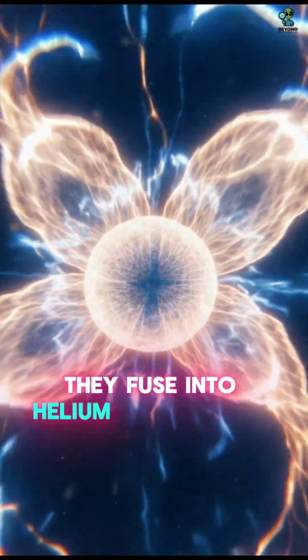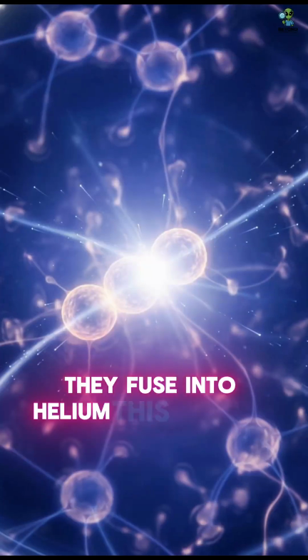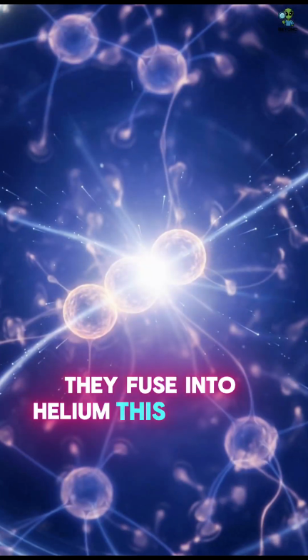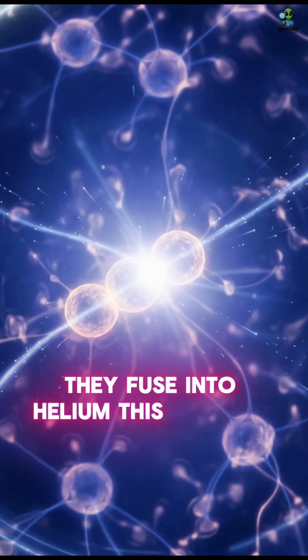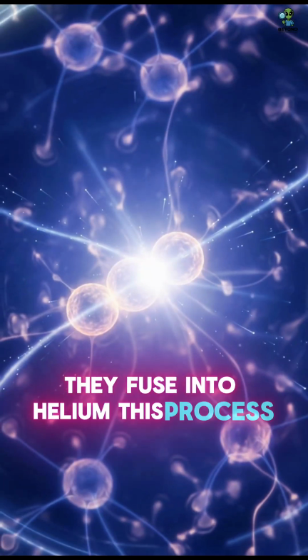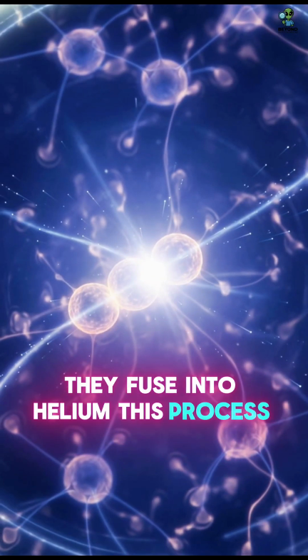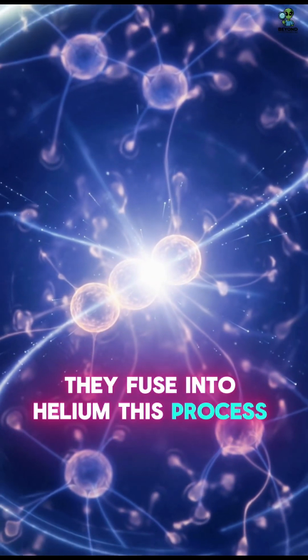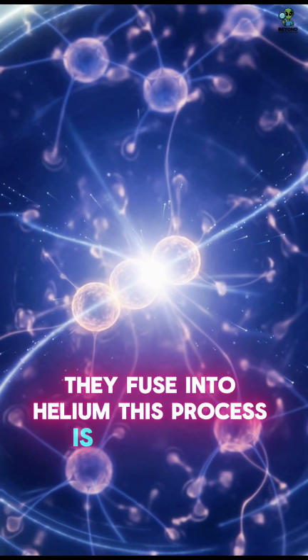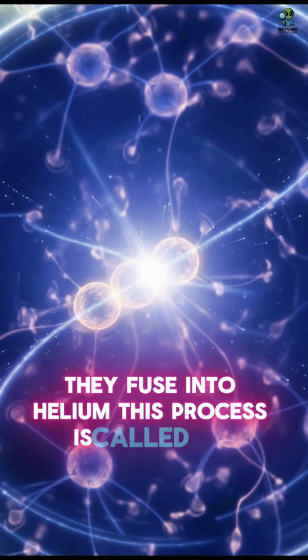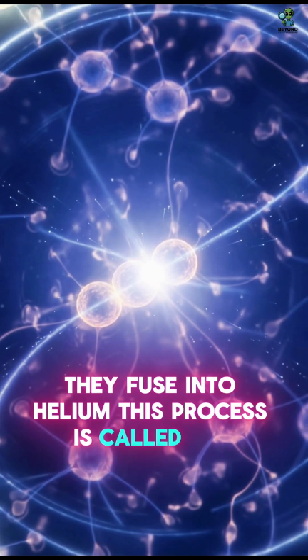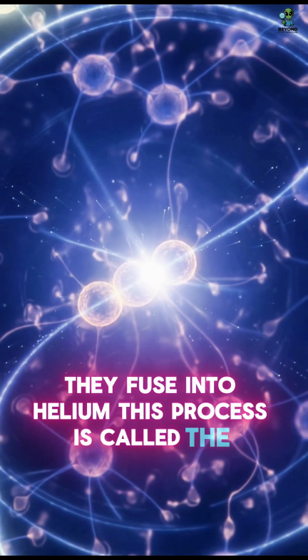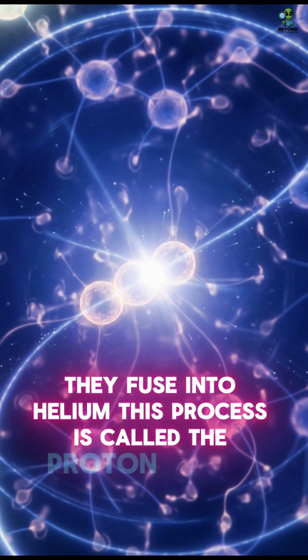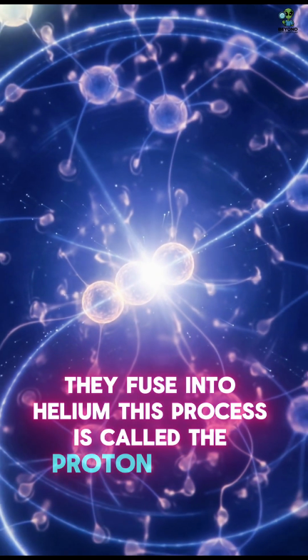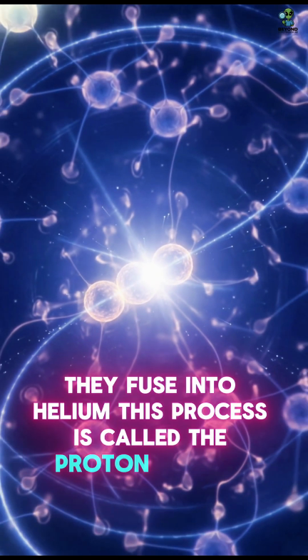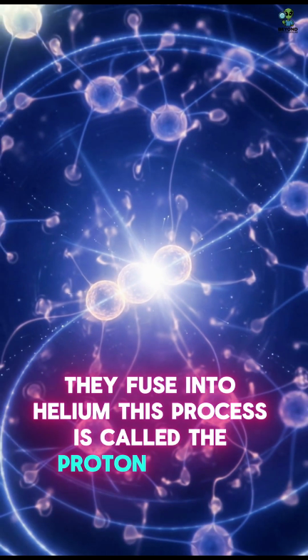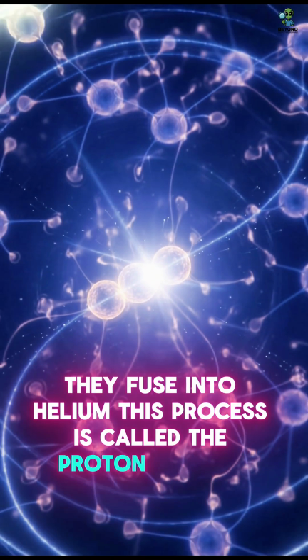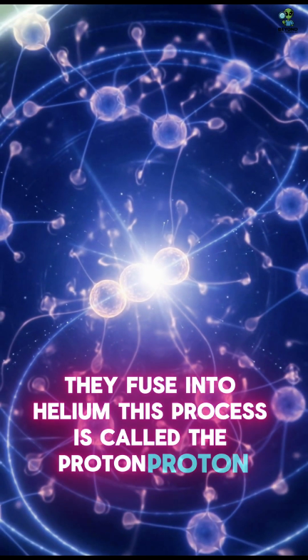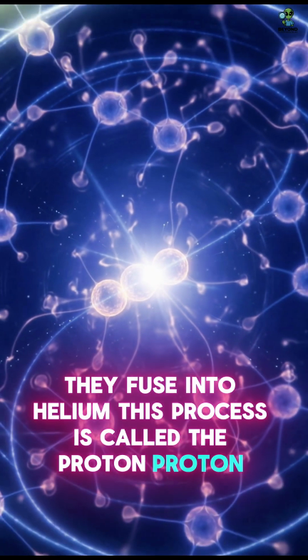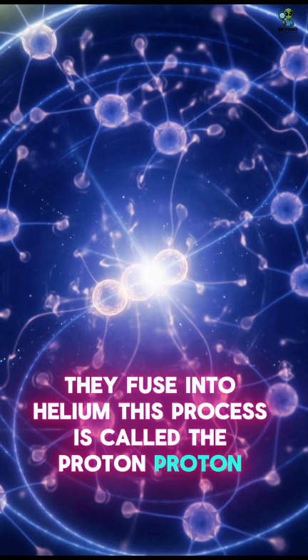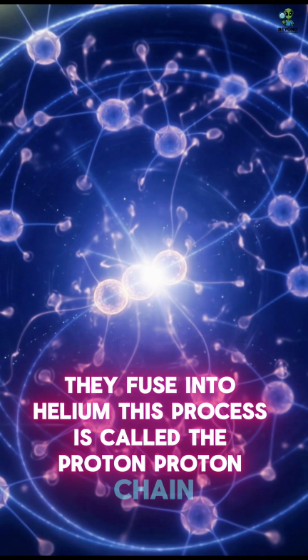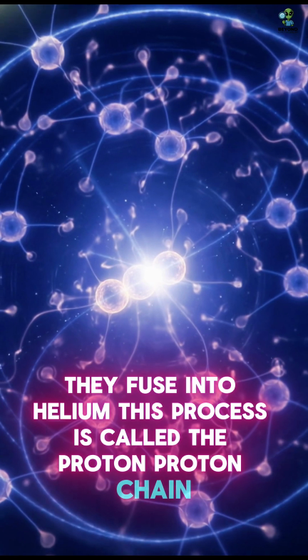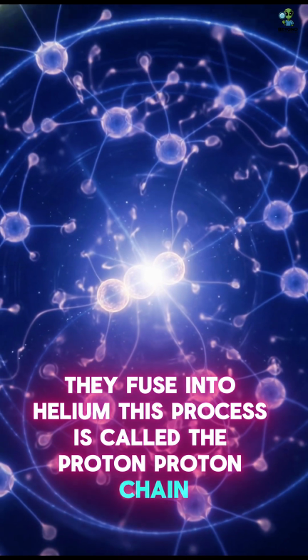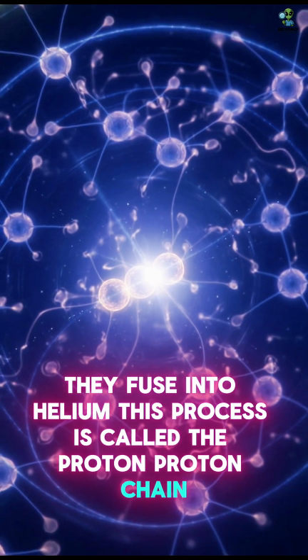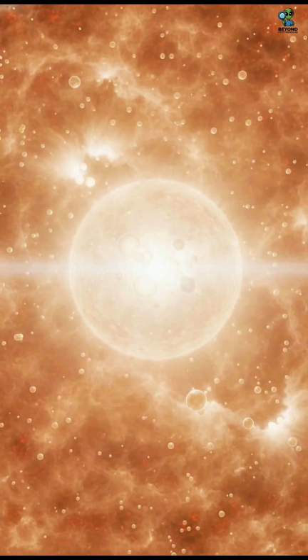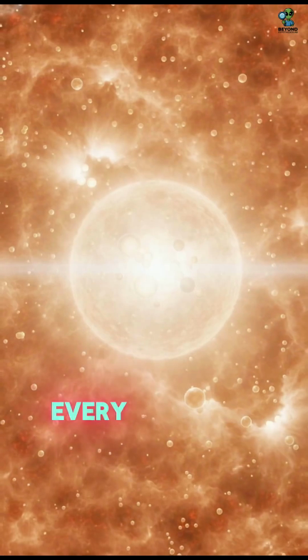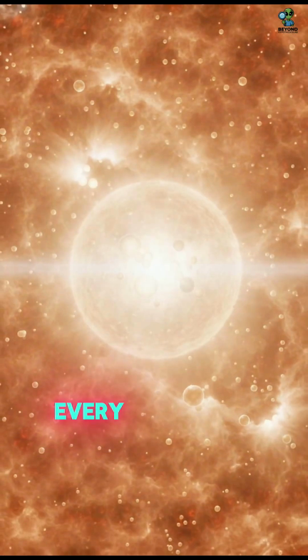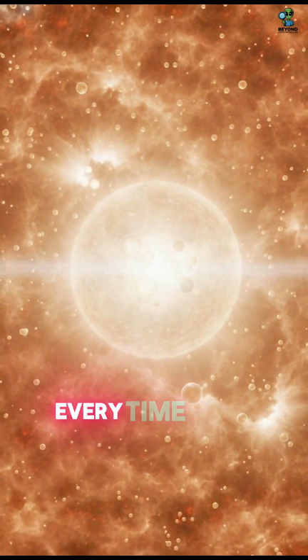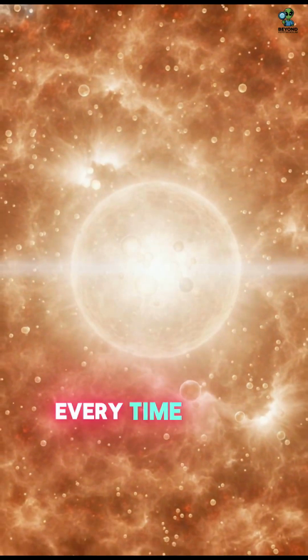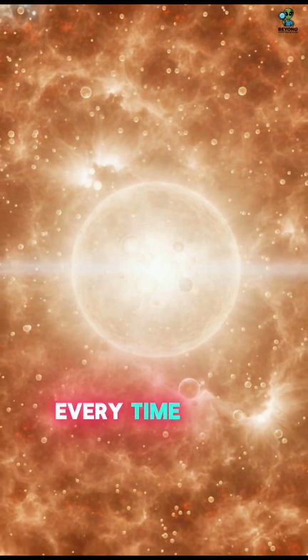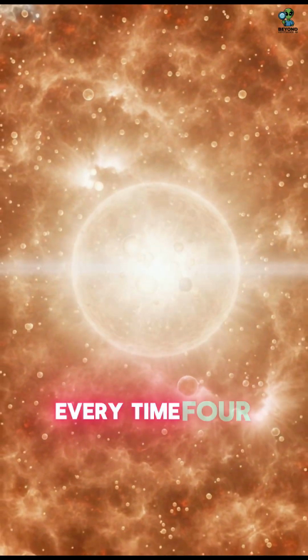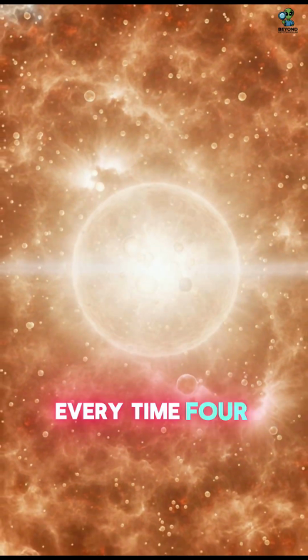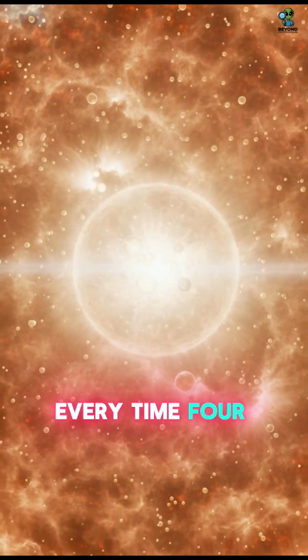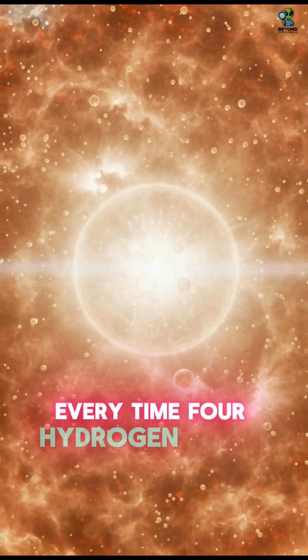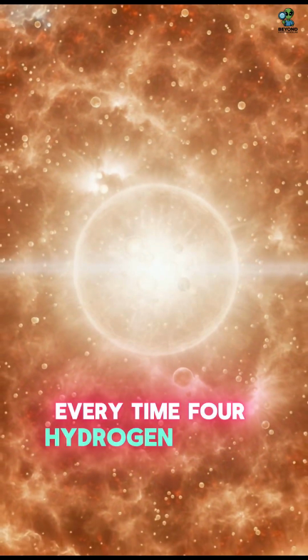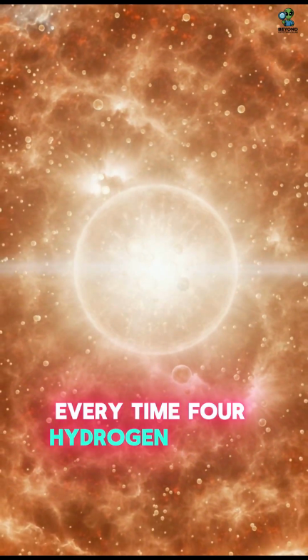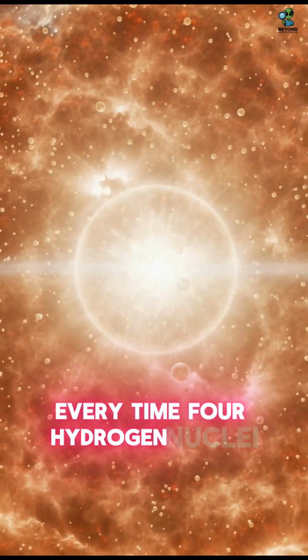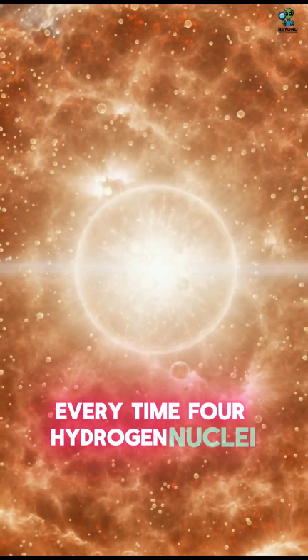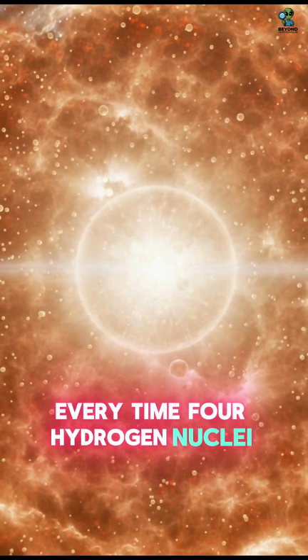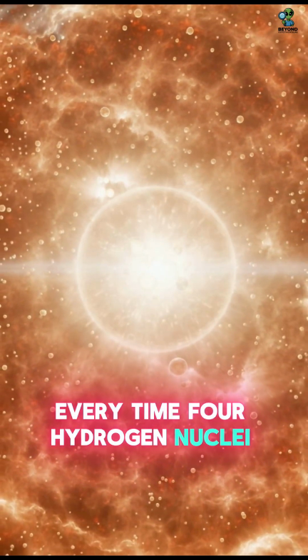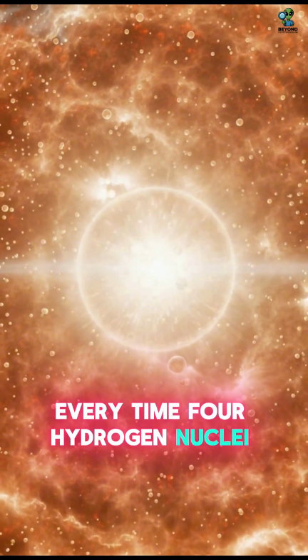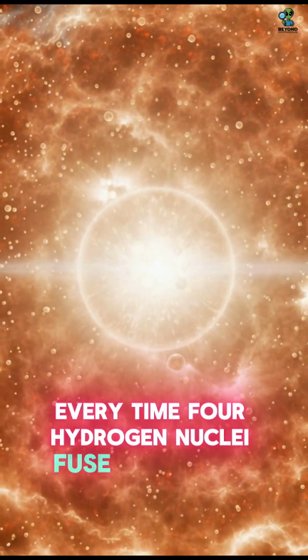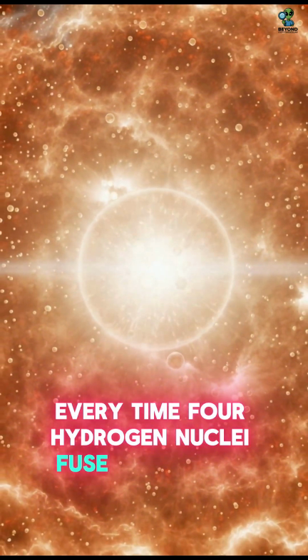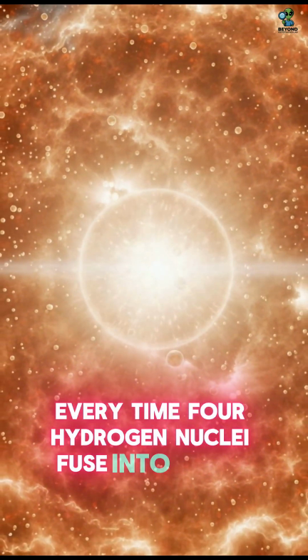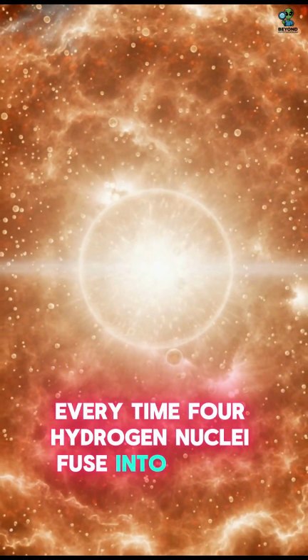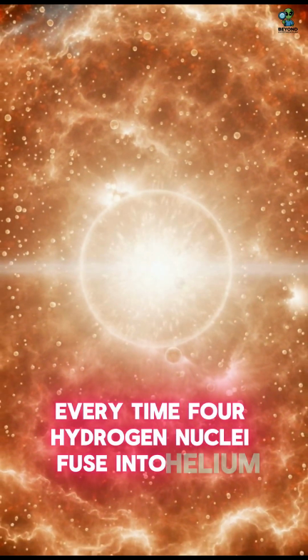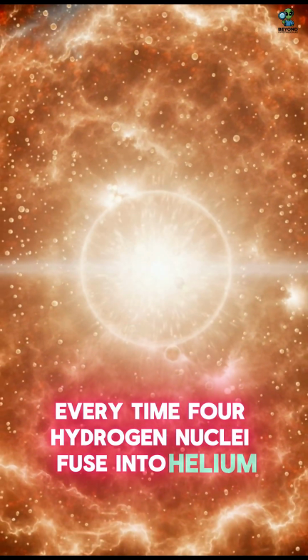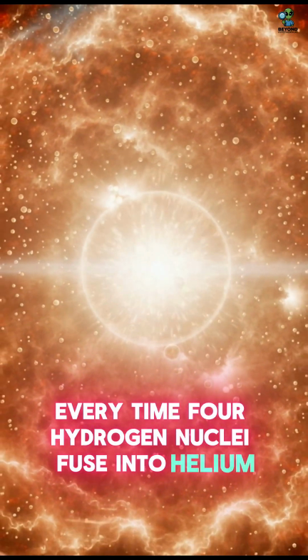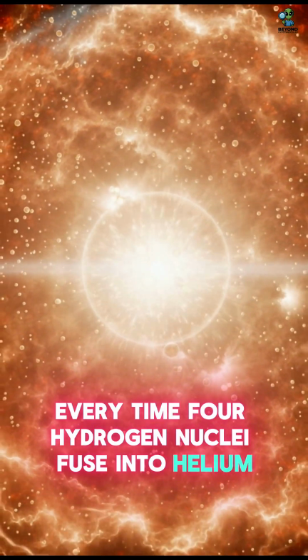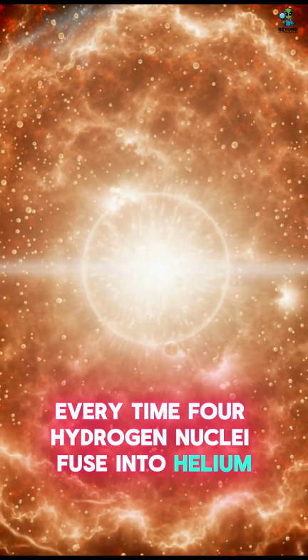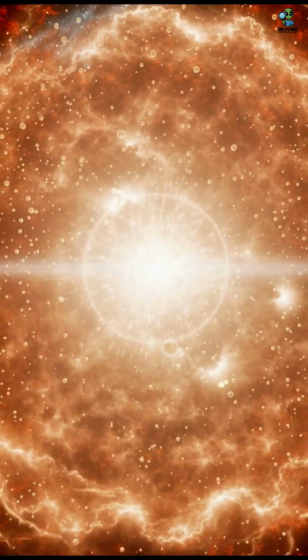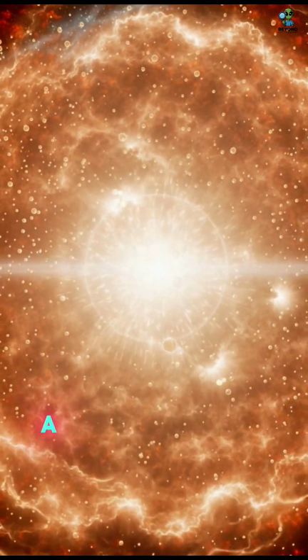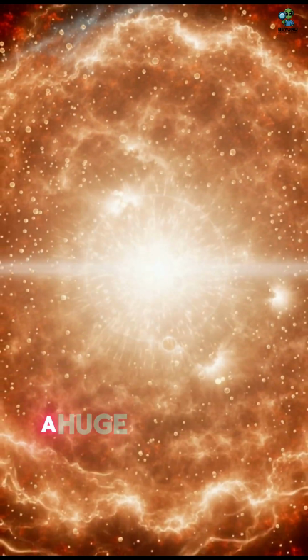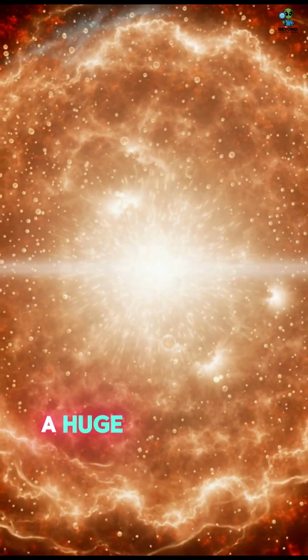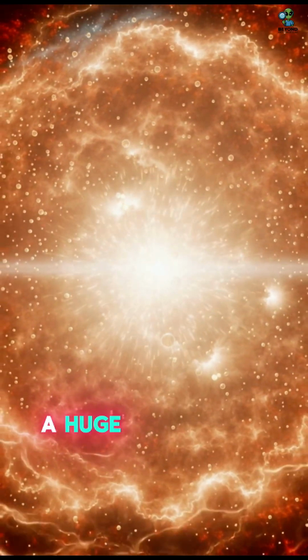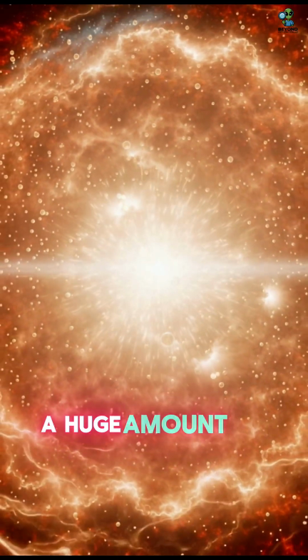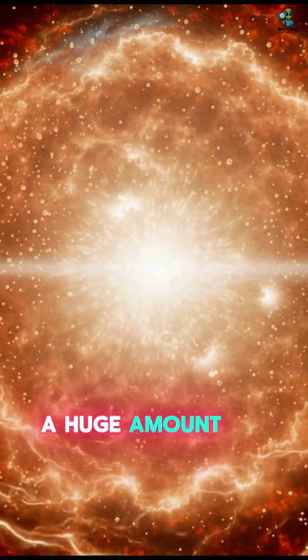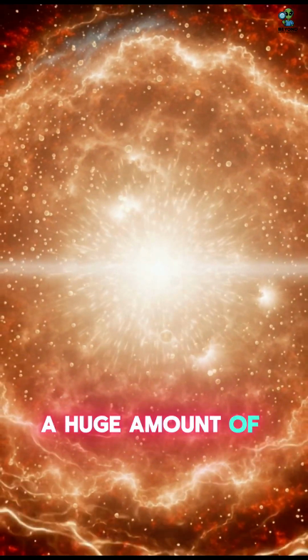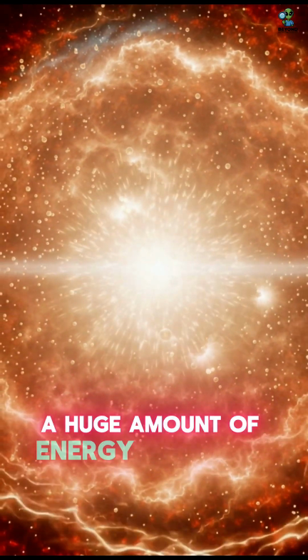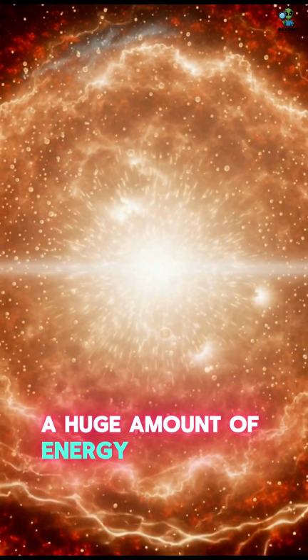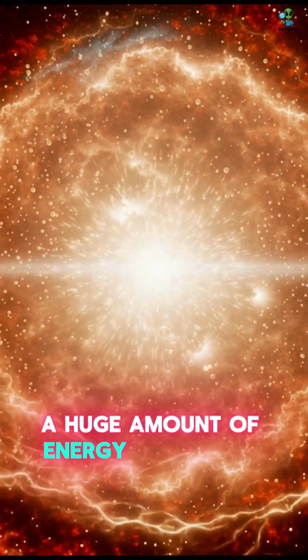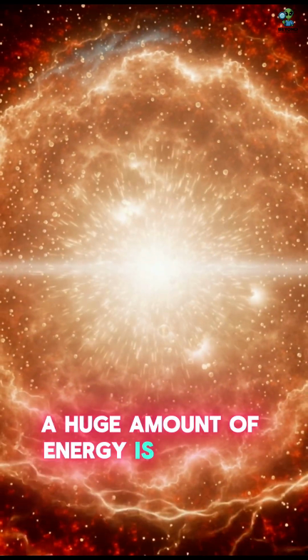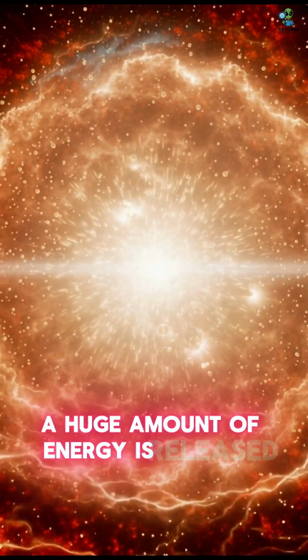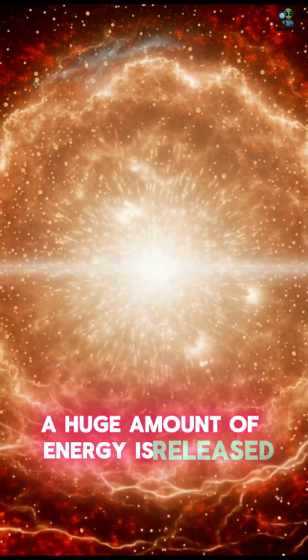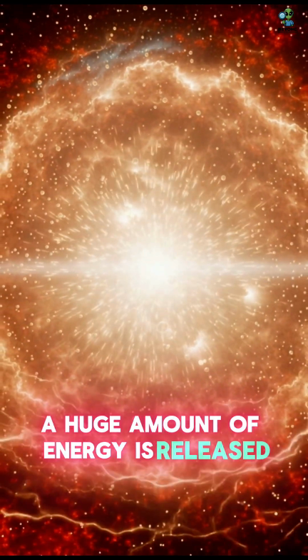This process is called the proton-proton chain. Every time four hydrogen nuclei fuse into helium, a huge amount of energy is released.